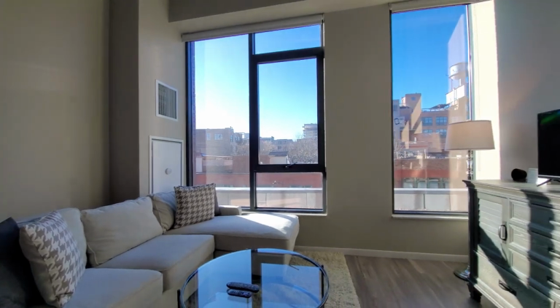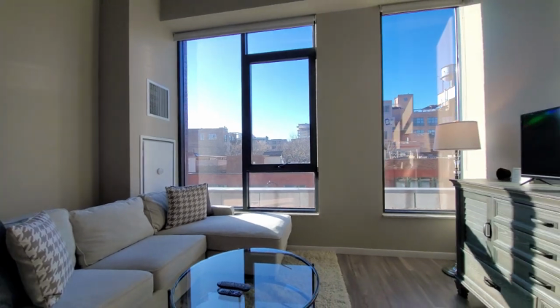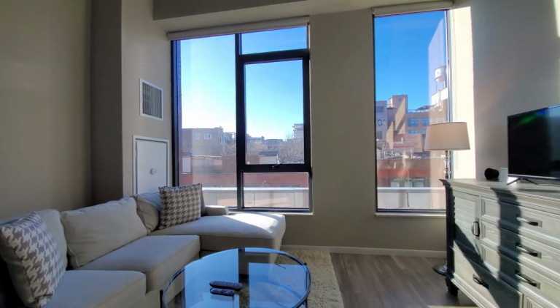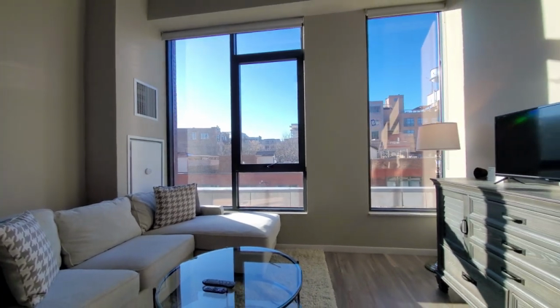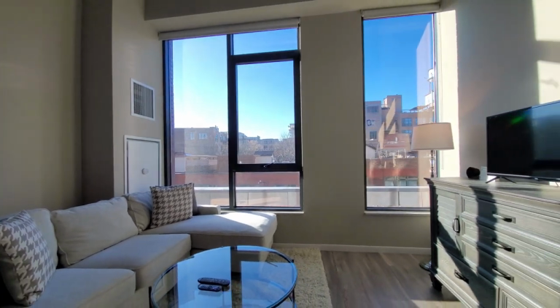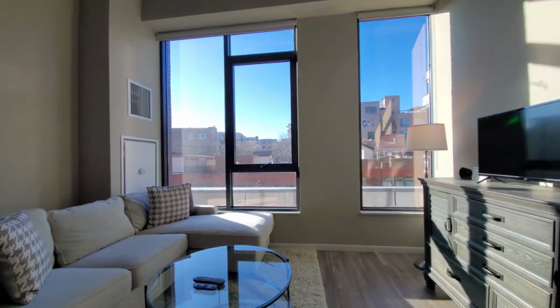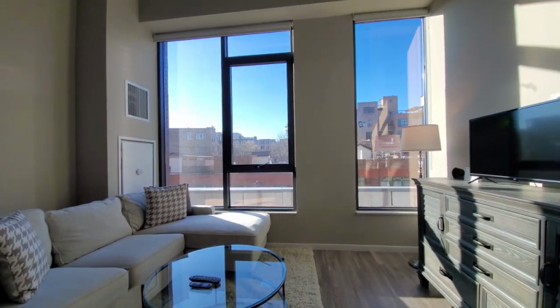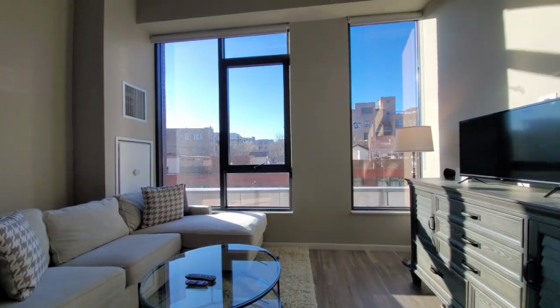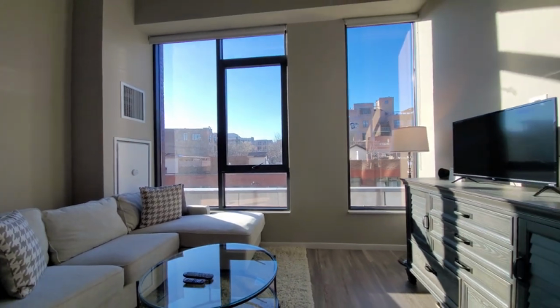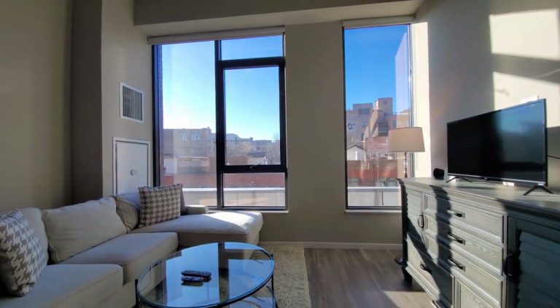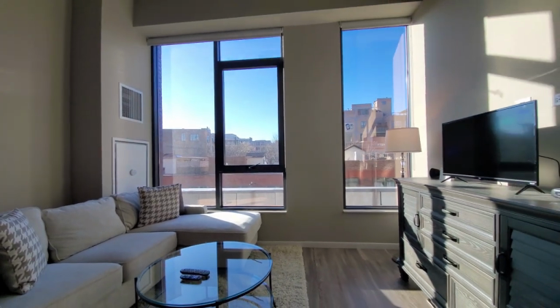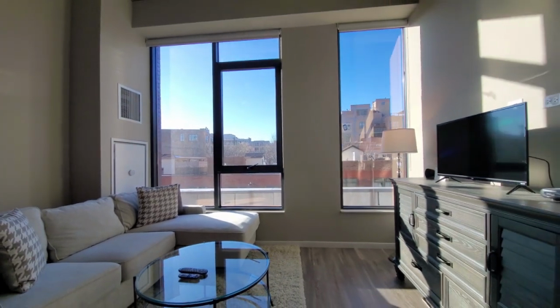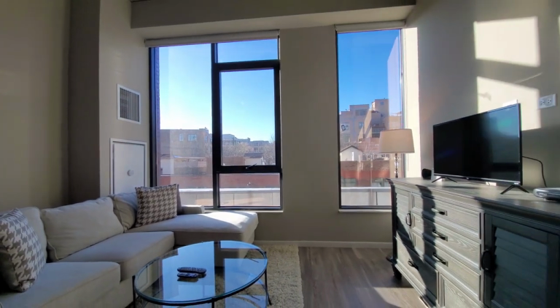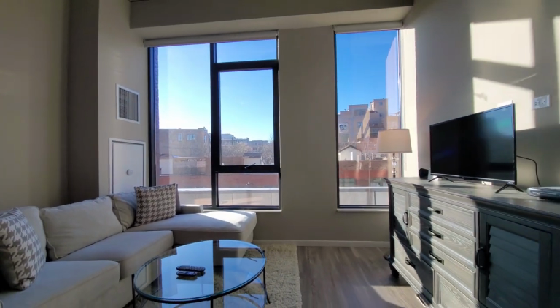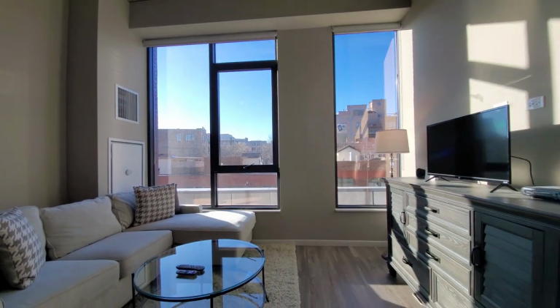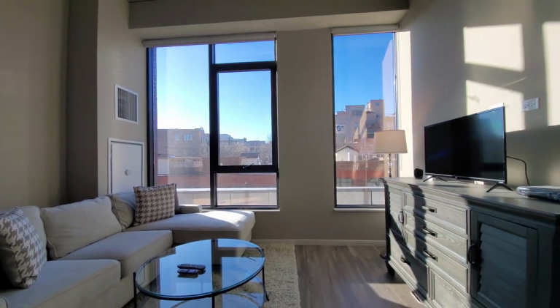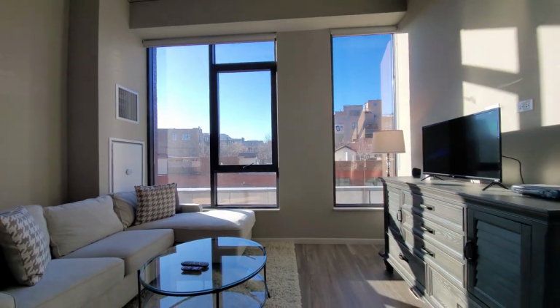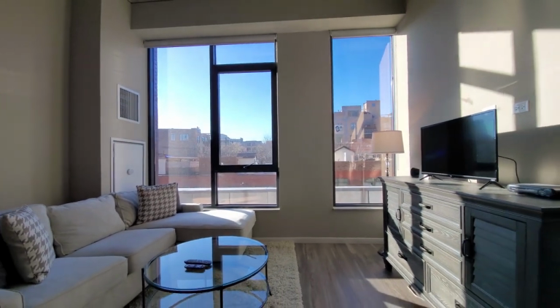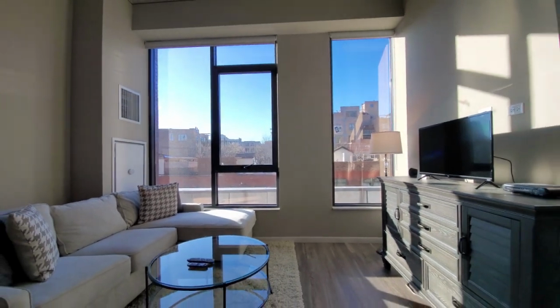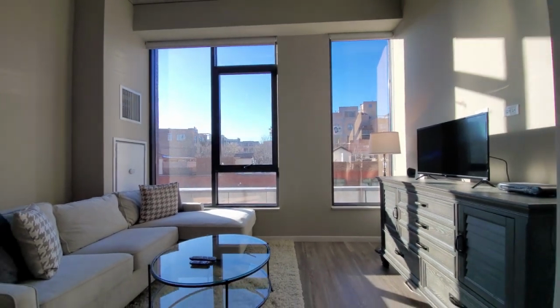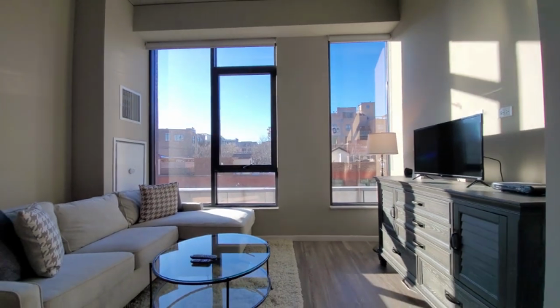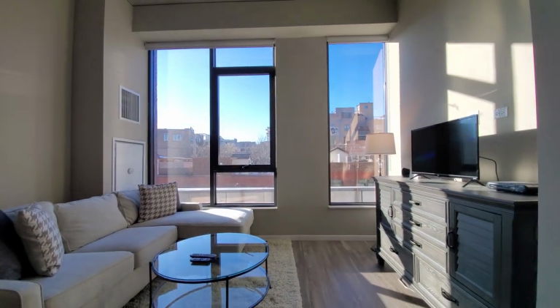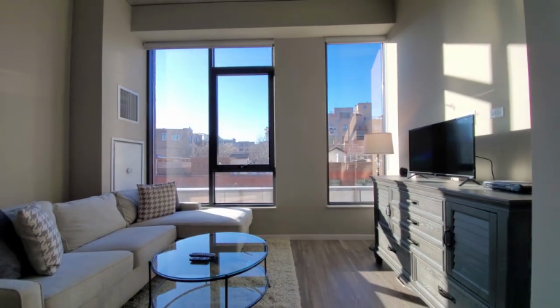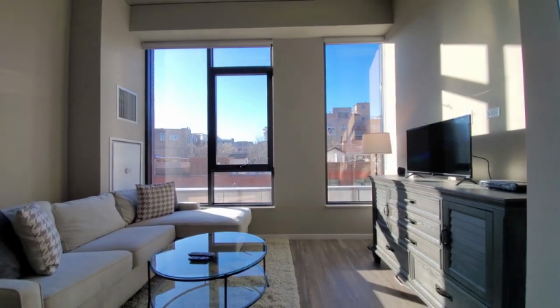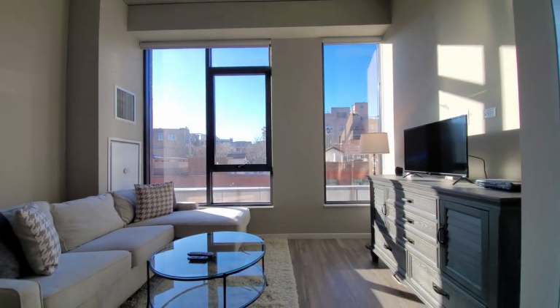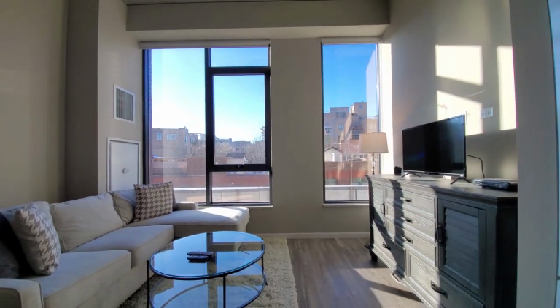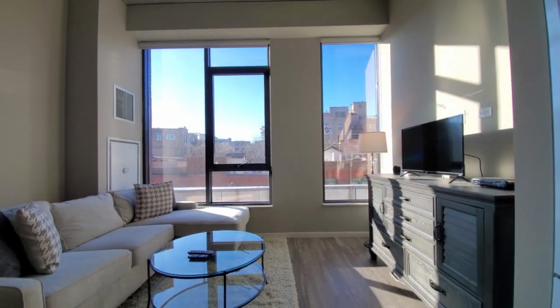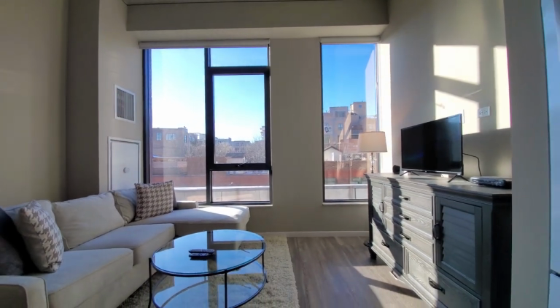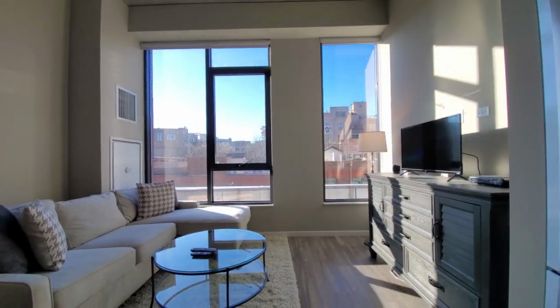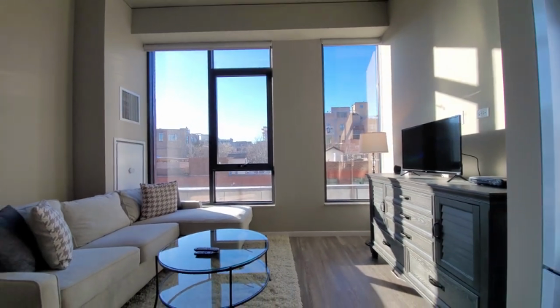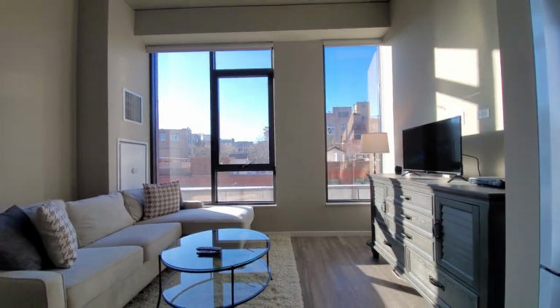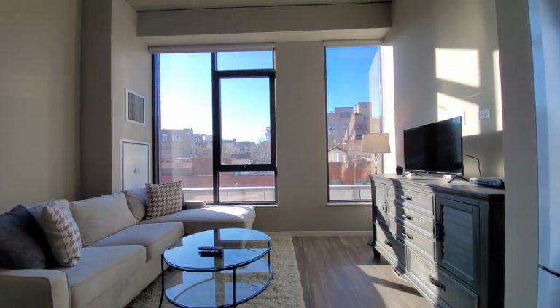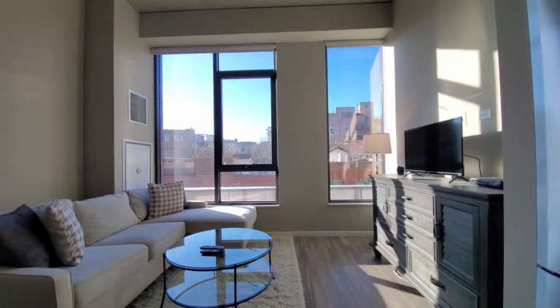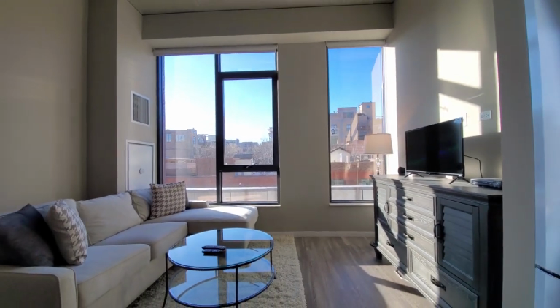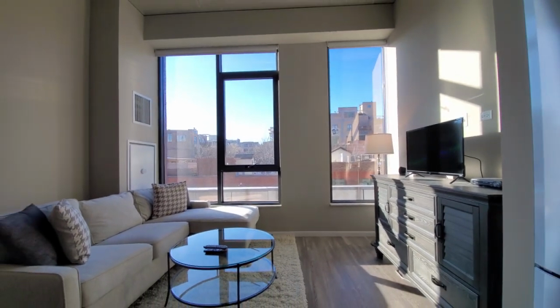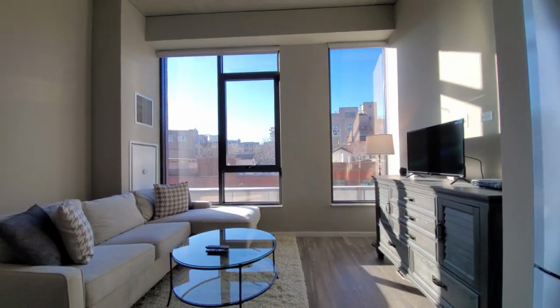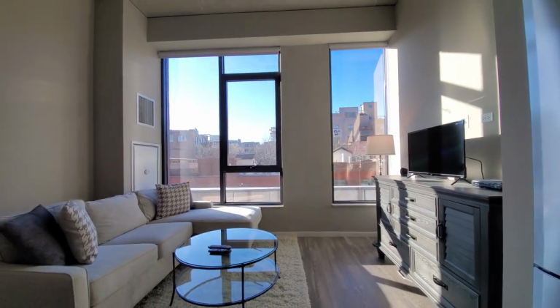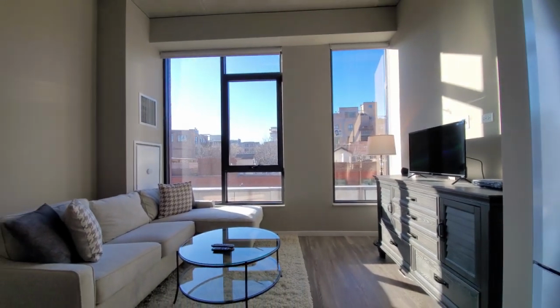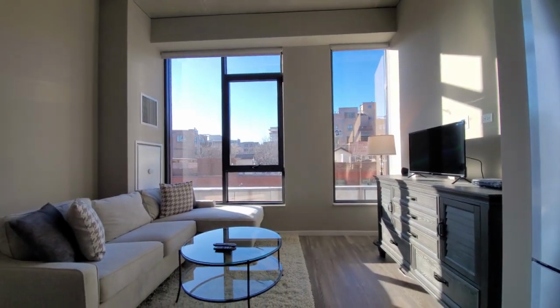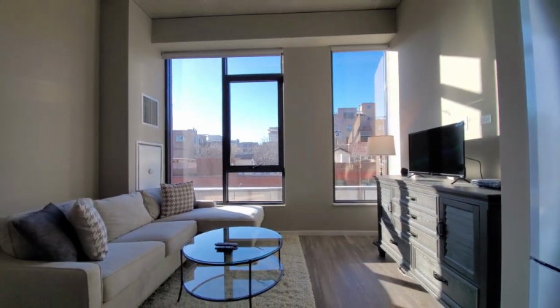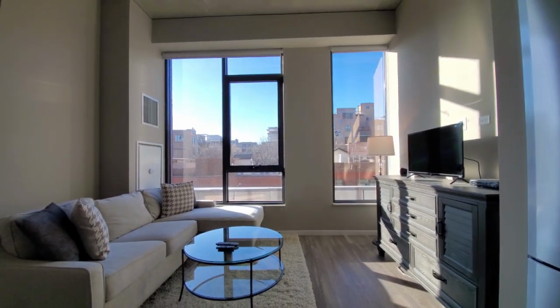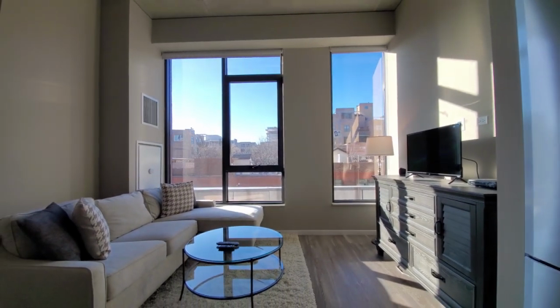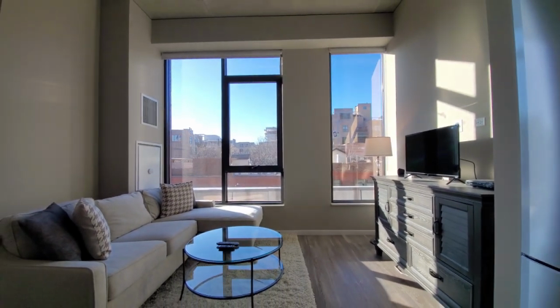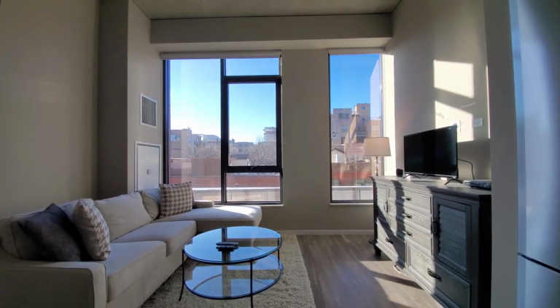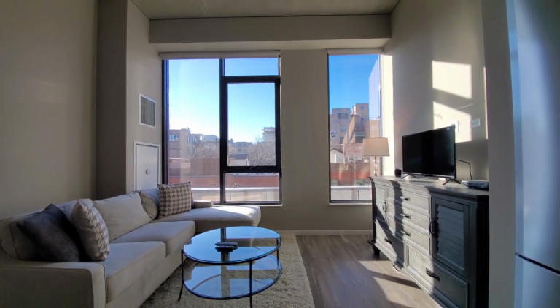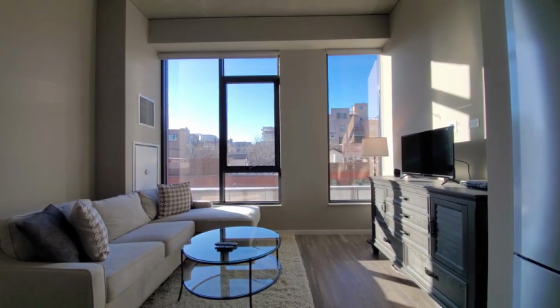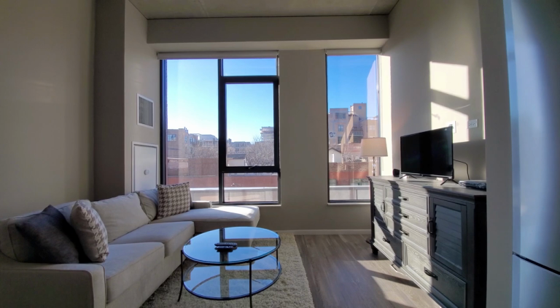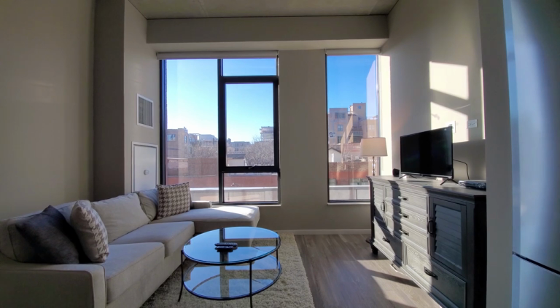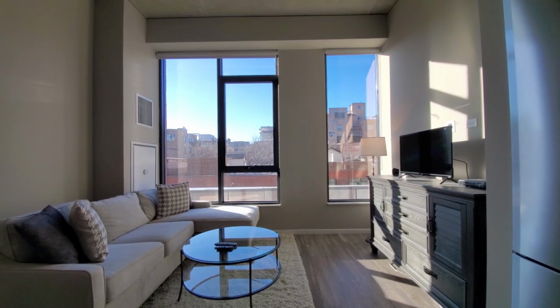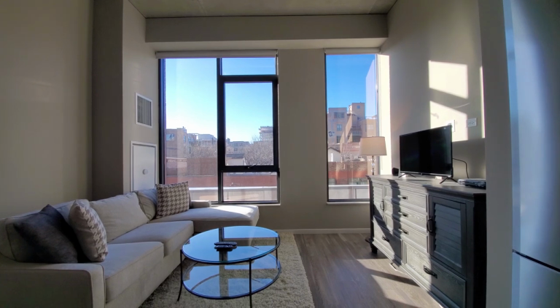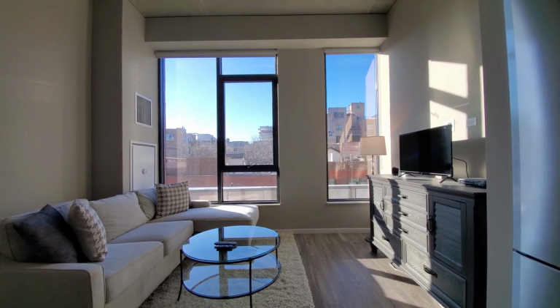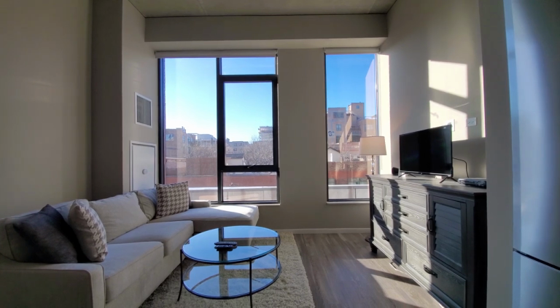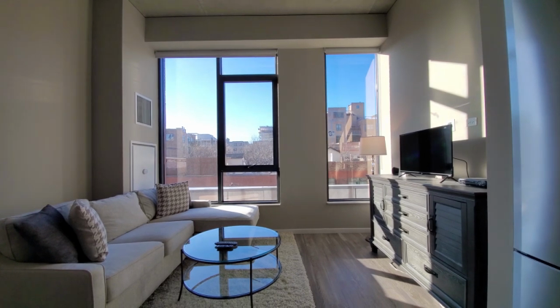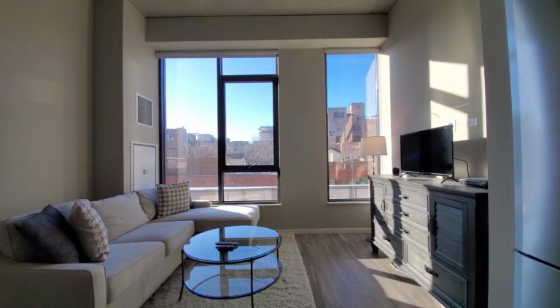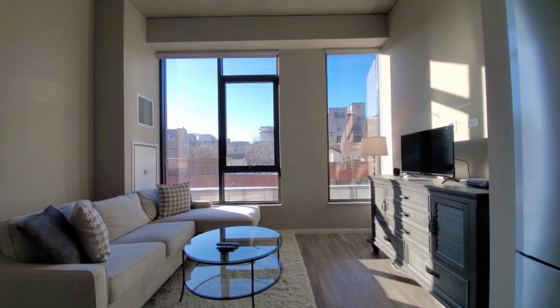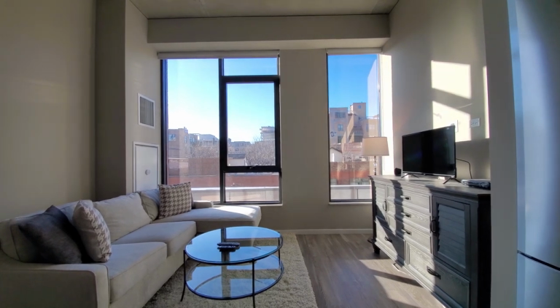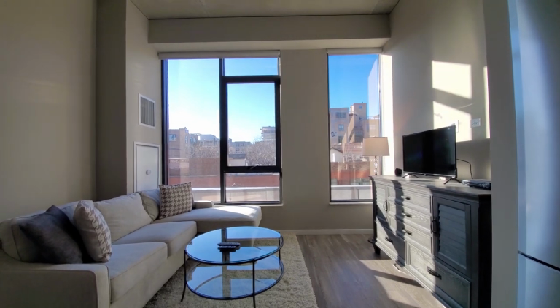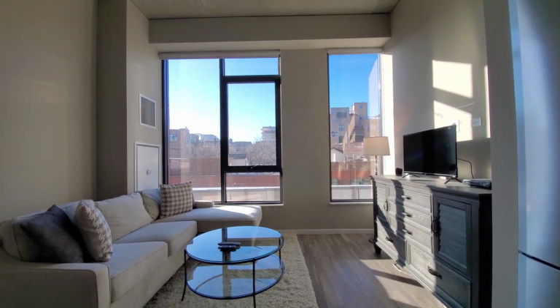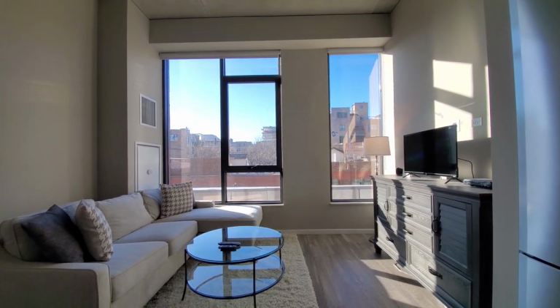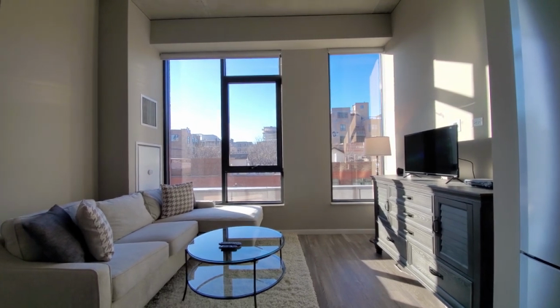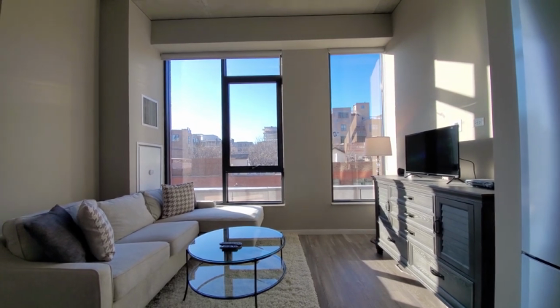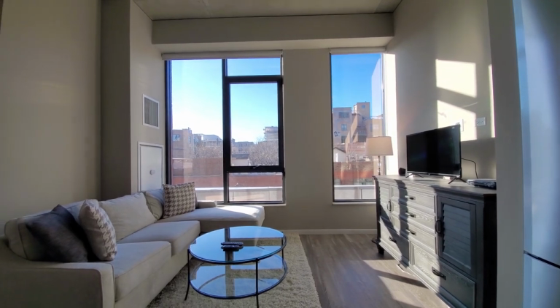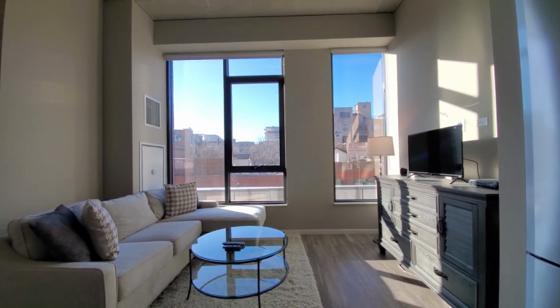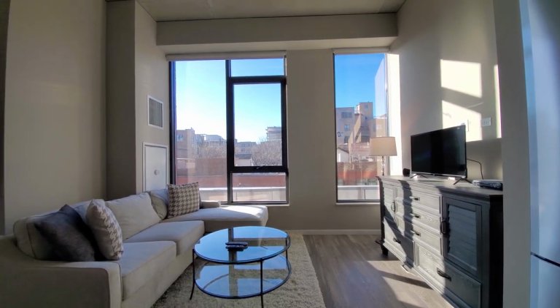Looking back toward that living area, there are adjustable drawers and a TV up above.